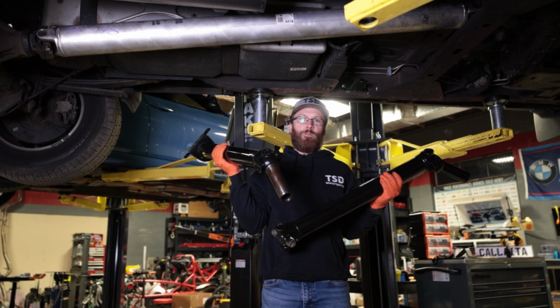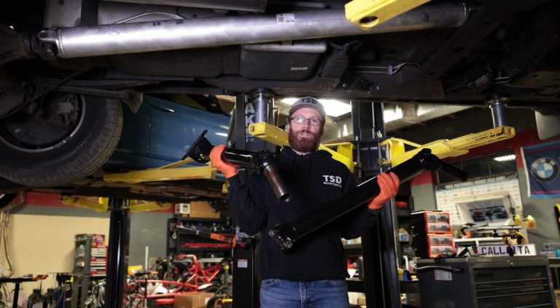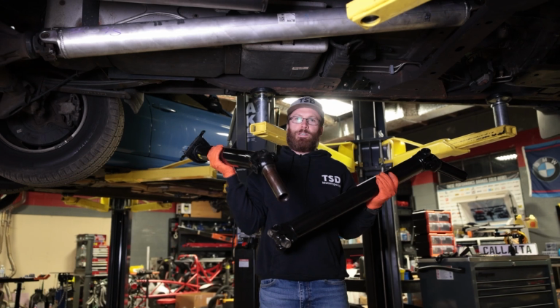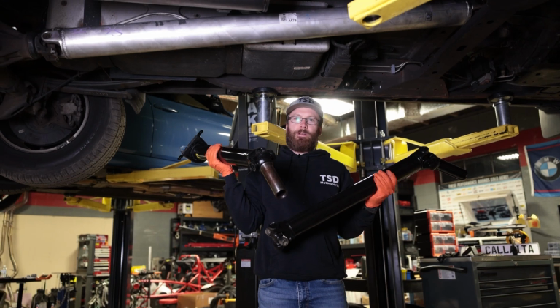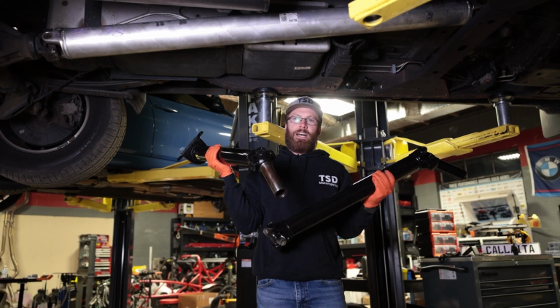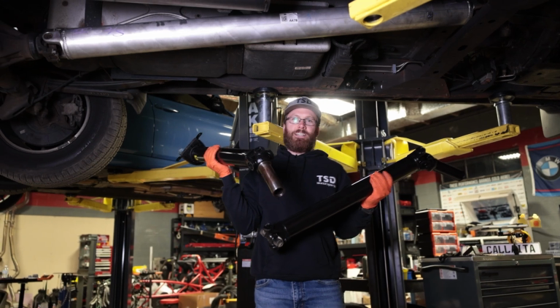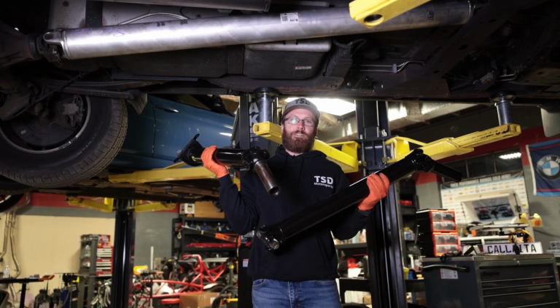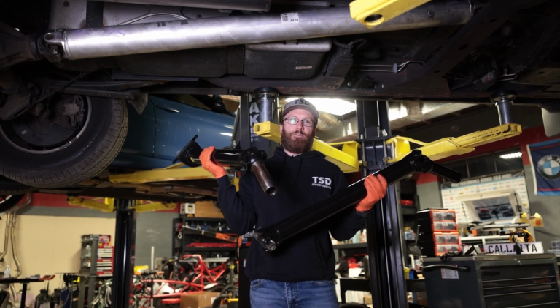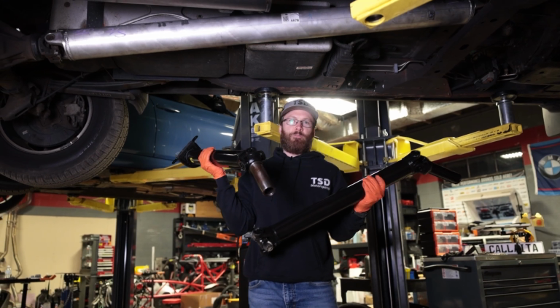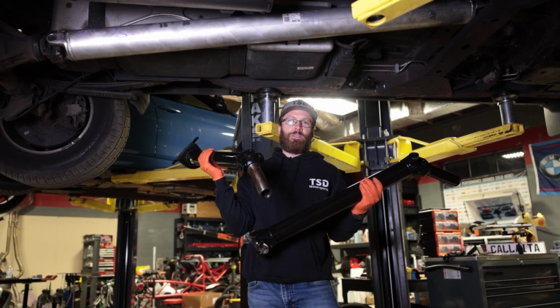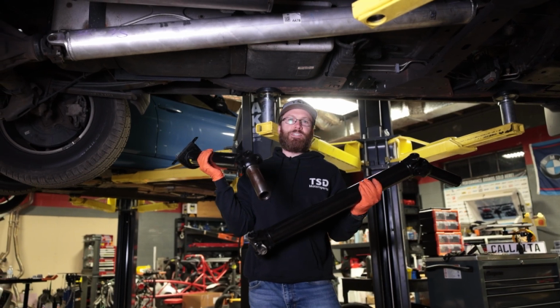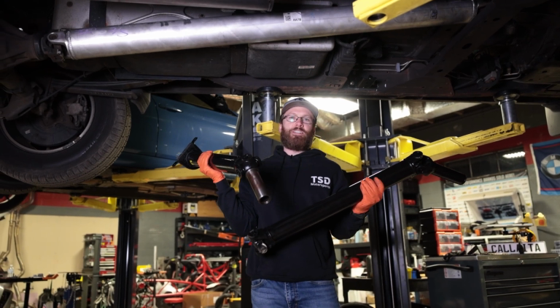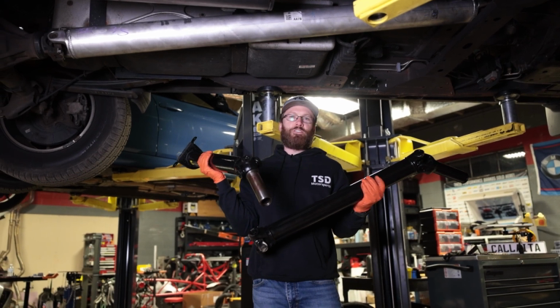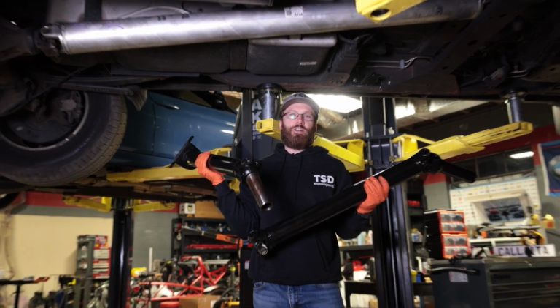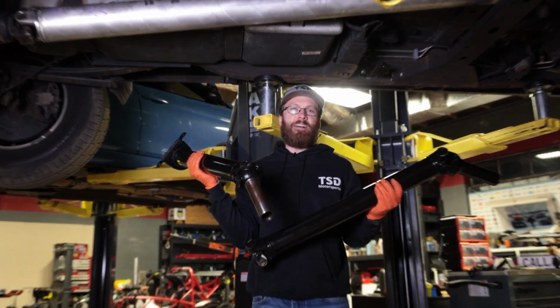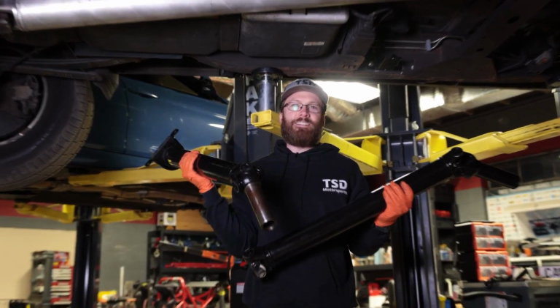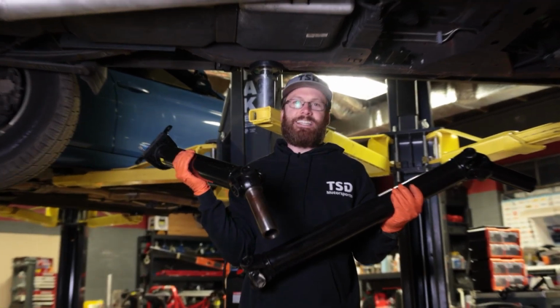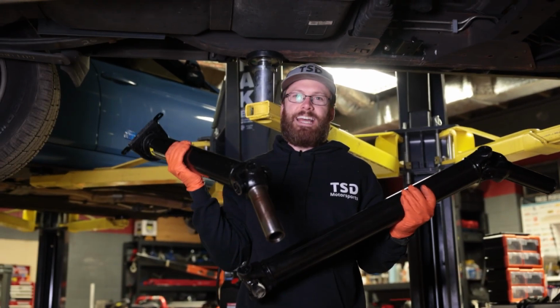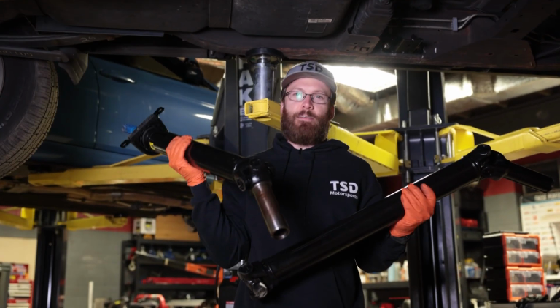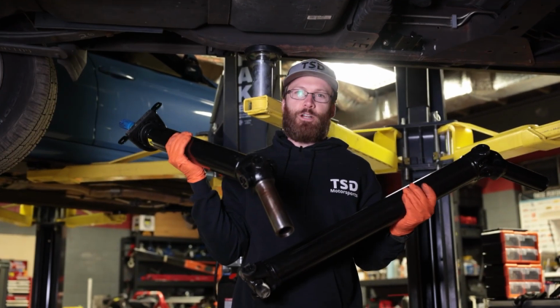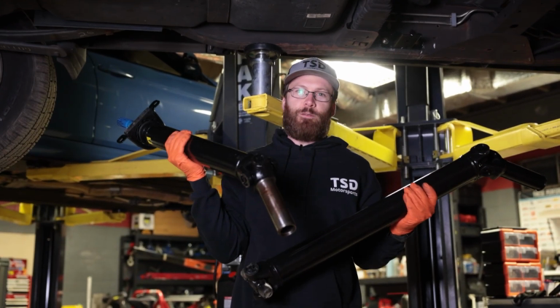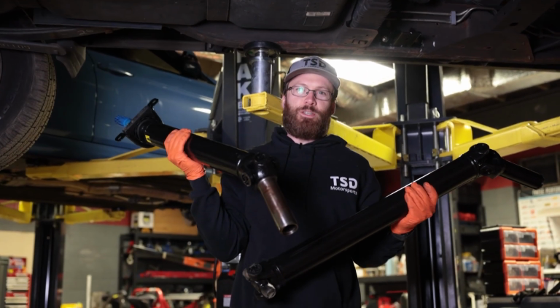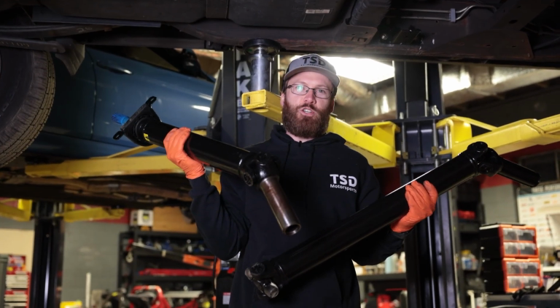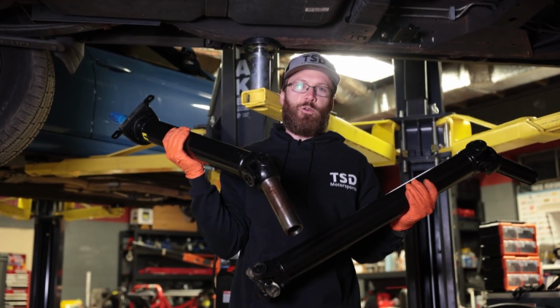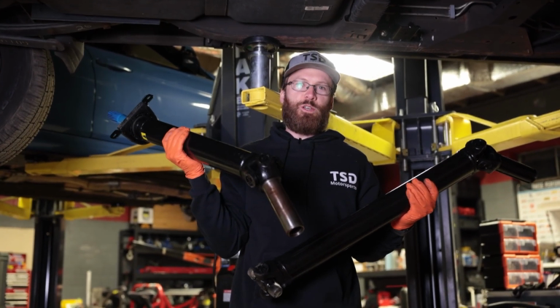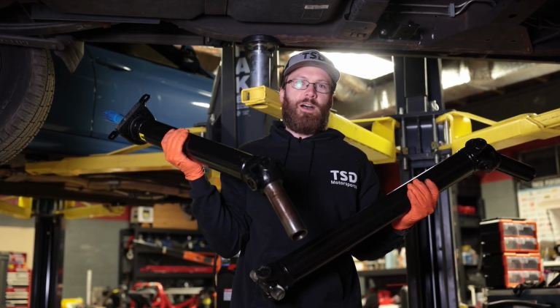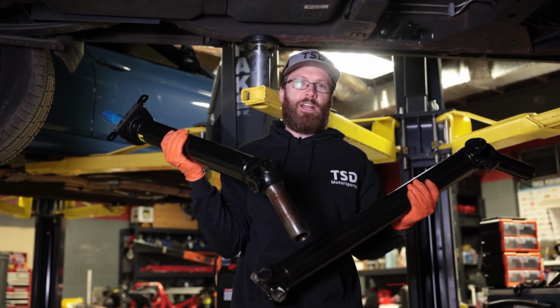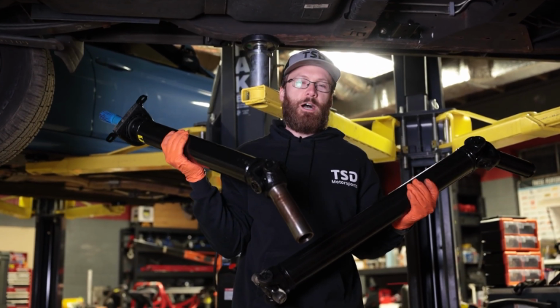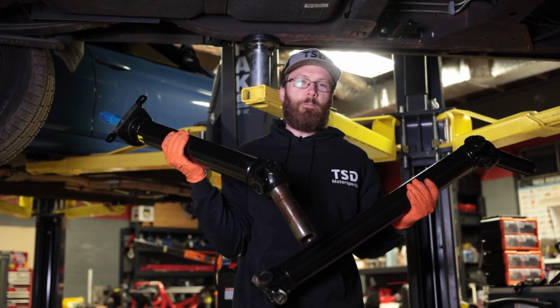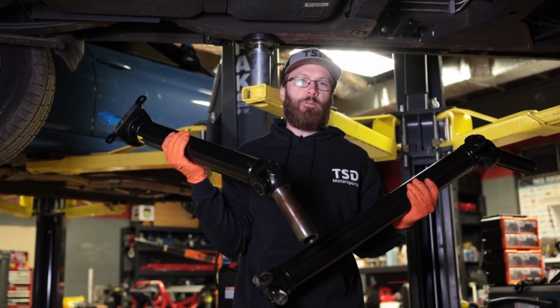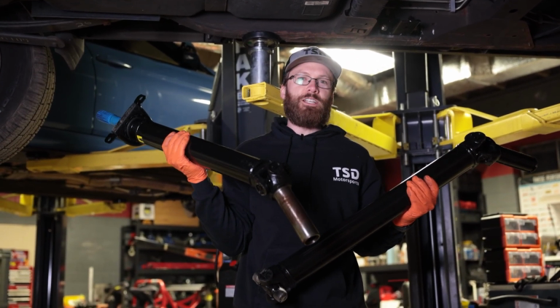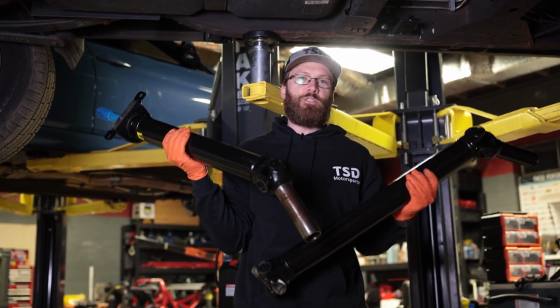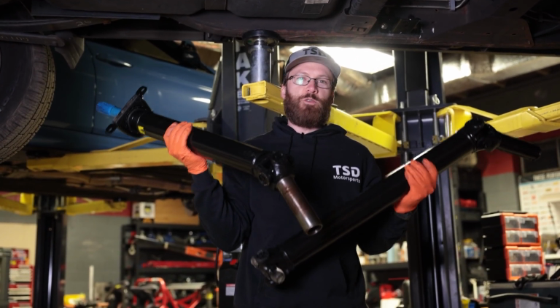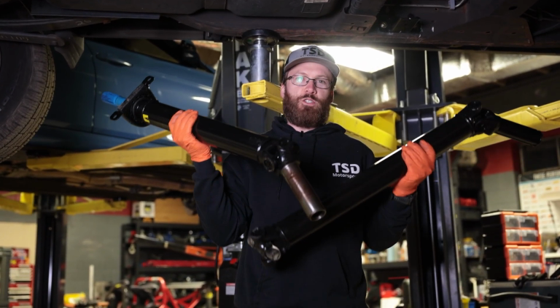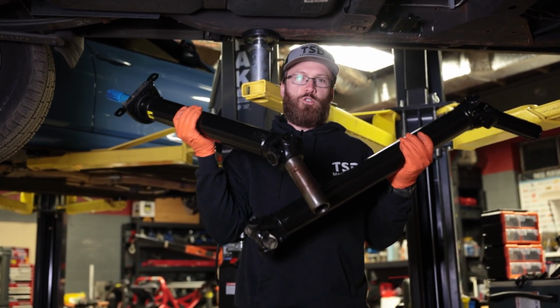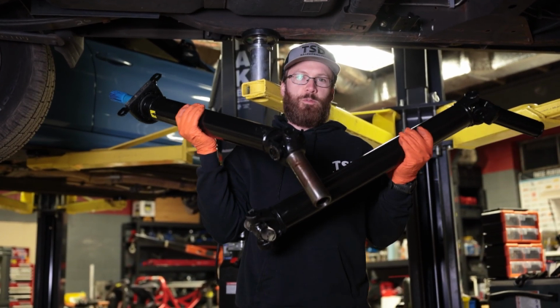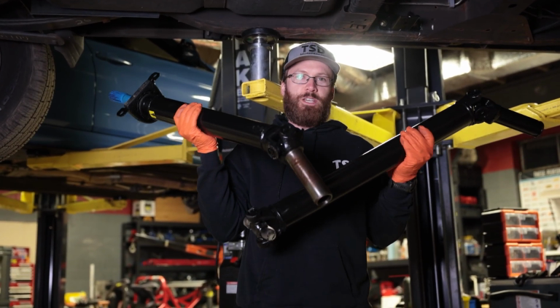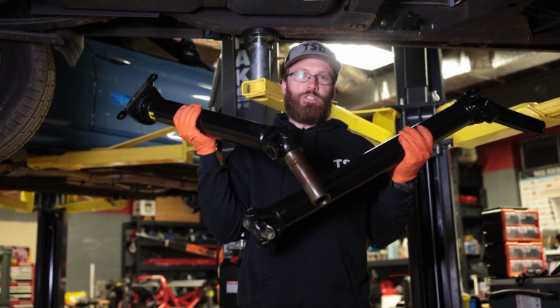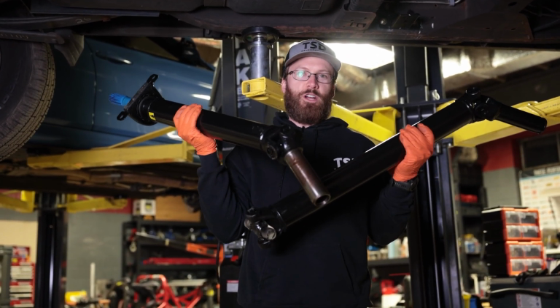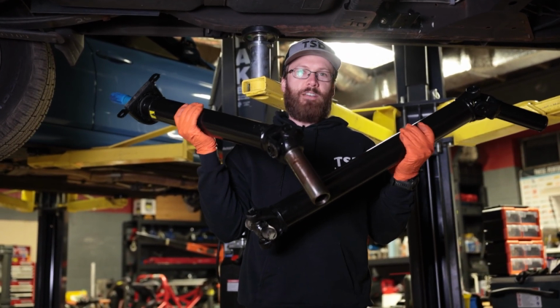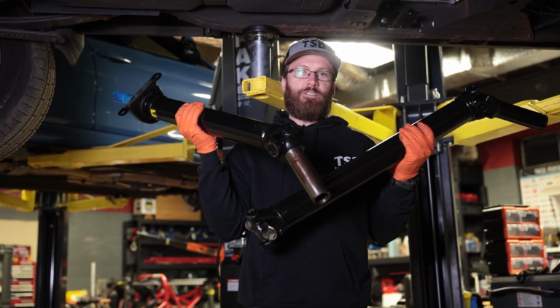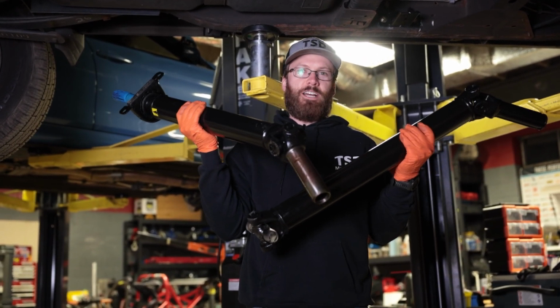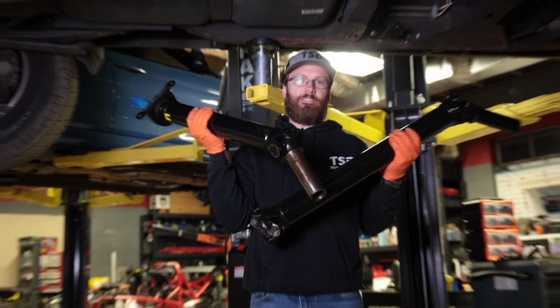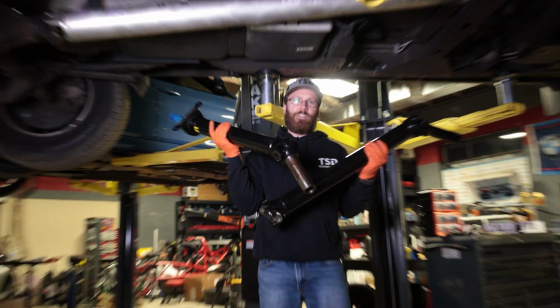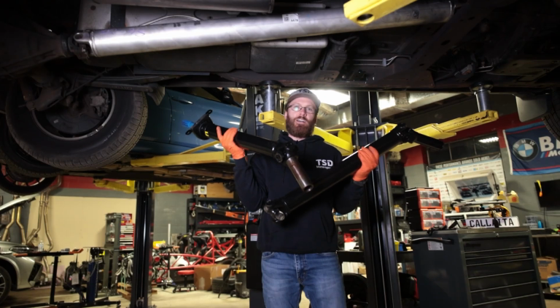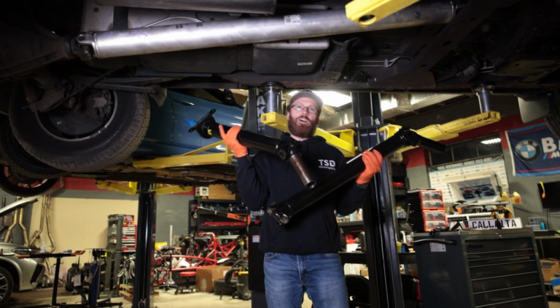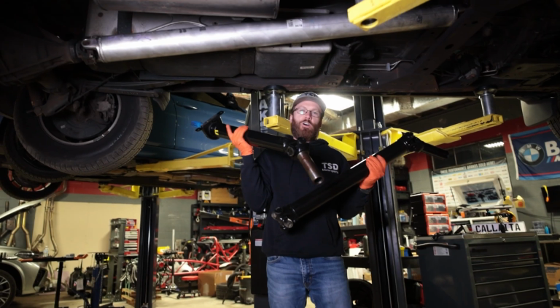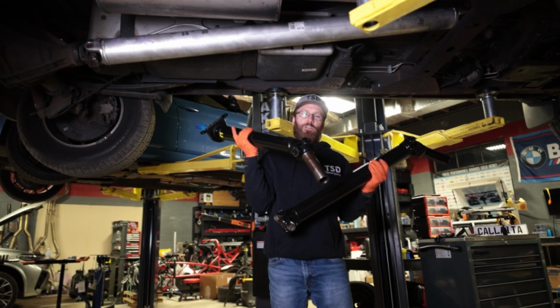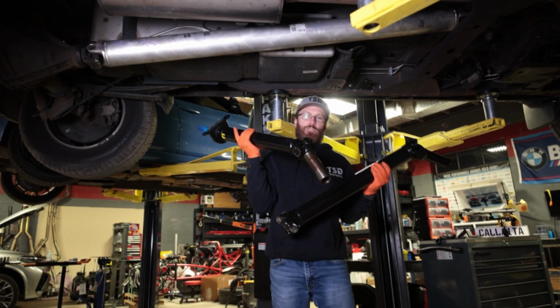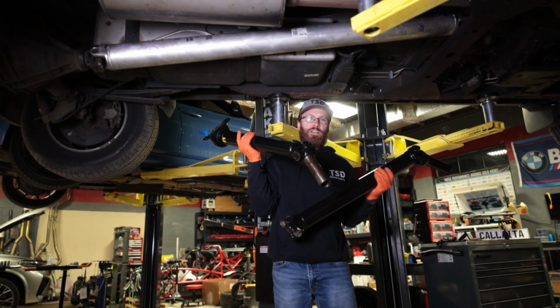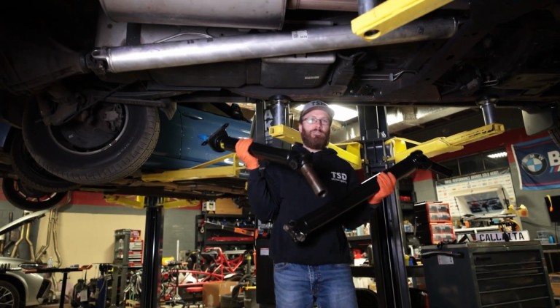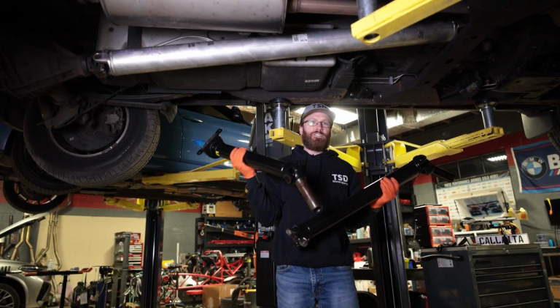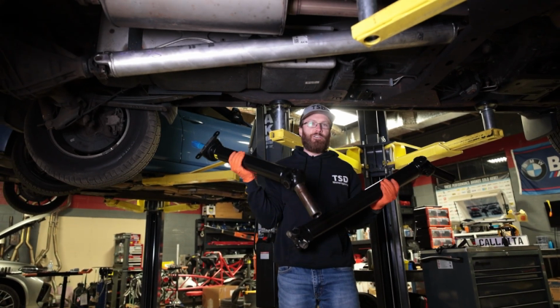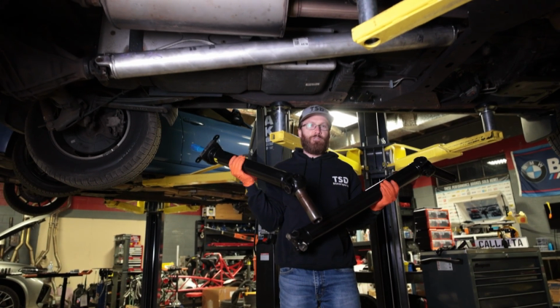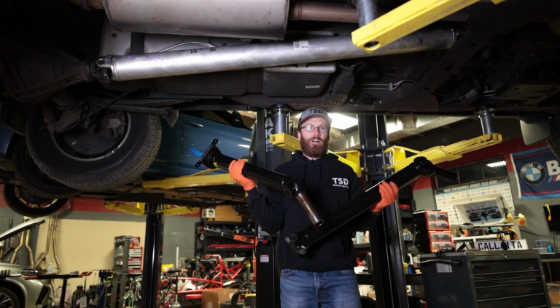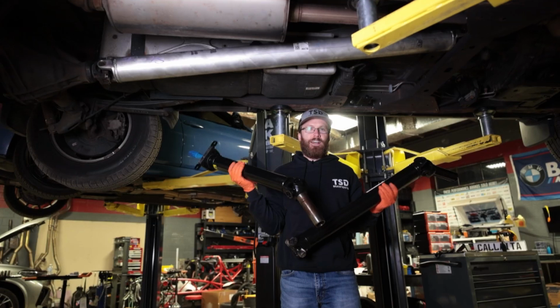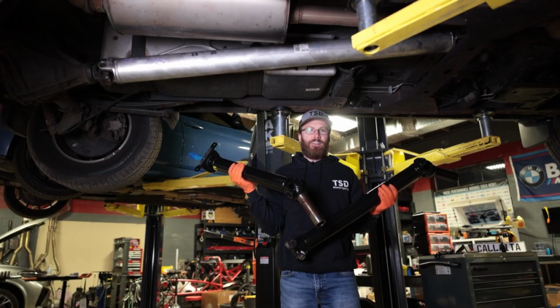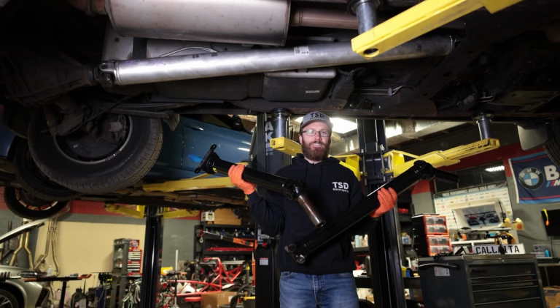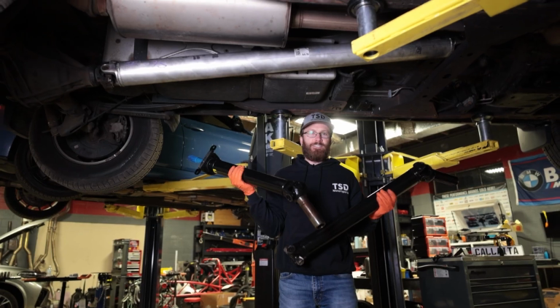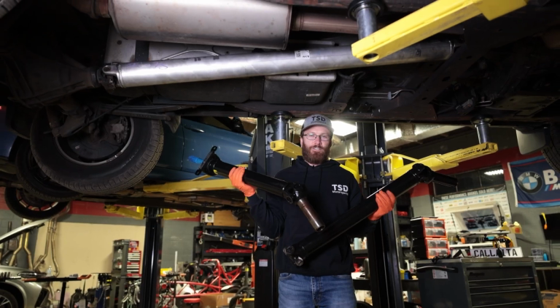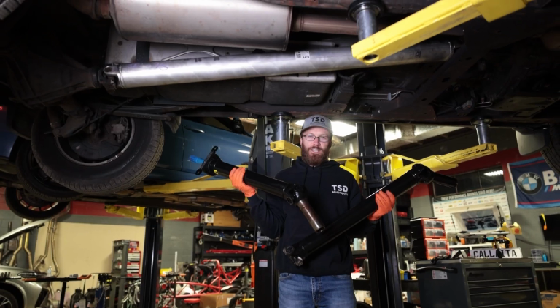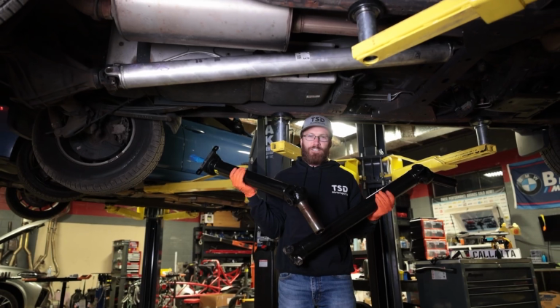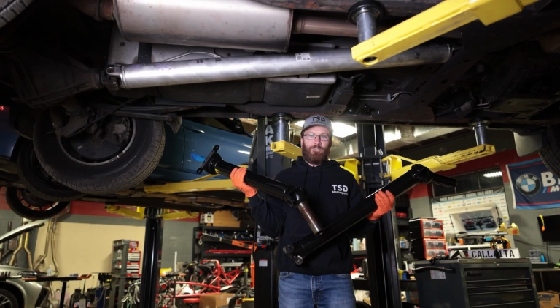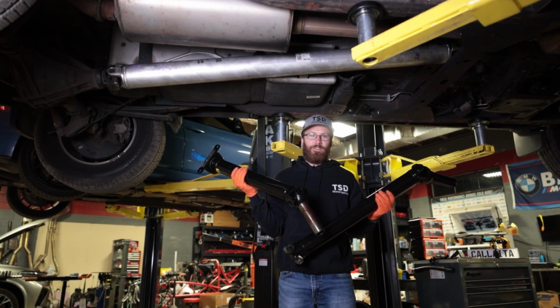What's up guys? Cliff from The Sunday Drive, and today we're going to be showing you how to upgrade to a two-piece driveshaft on your Chevy Silverado. So stay tuned.